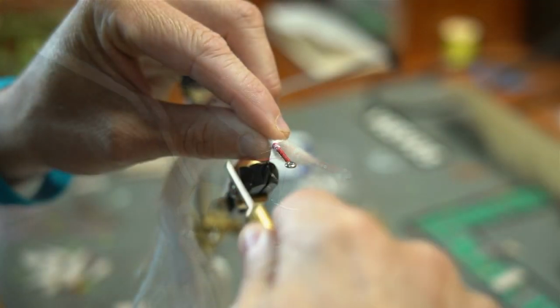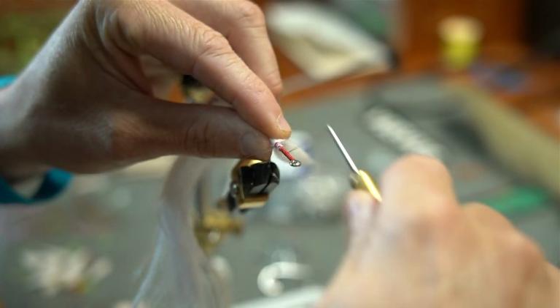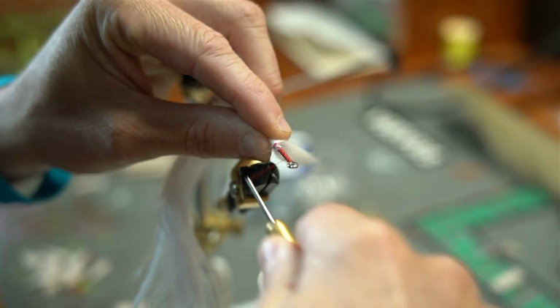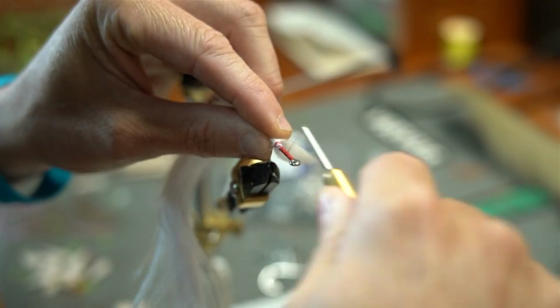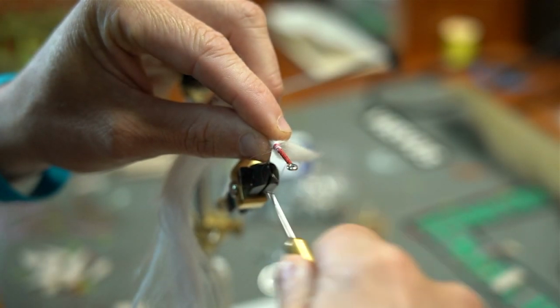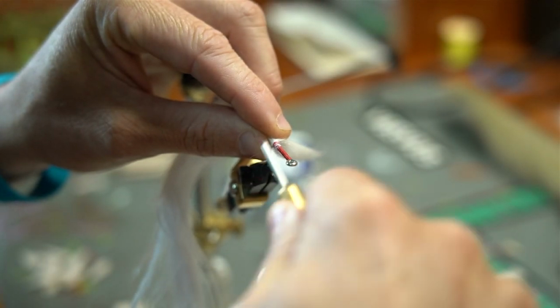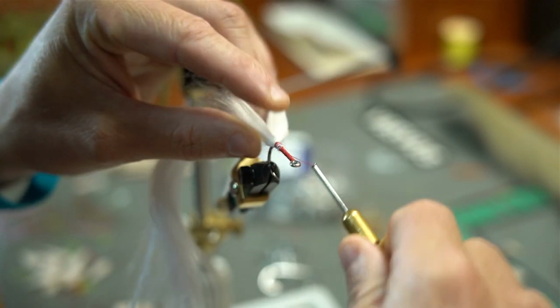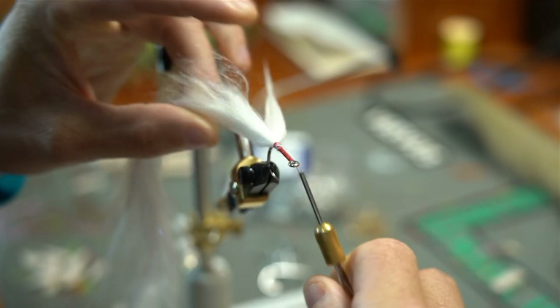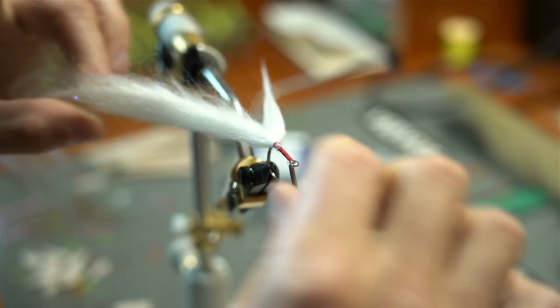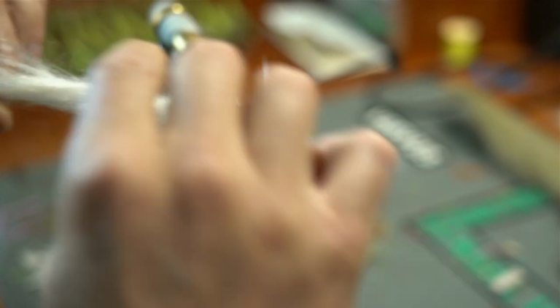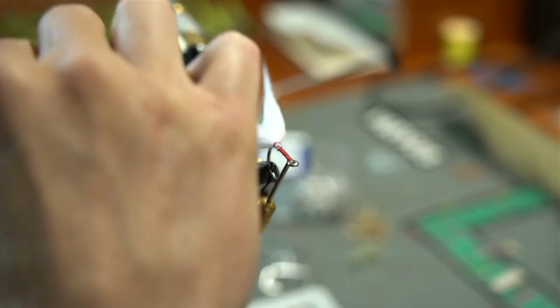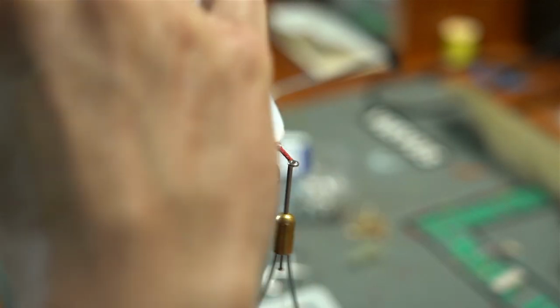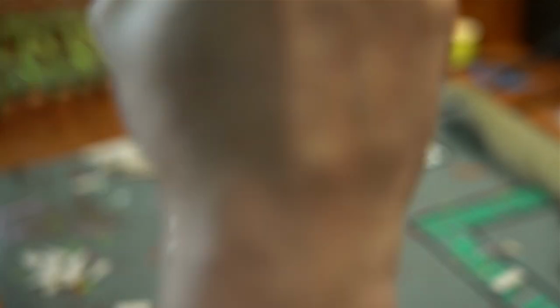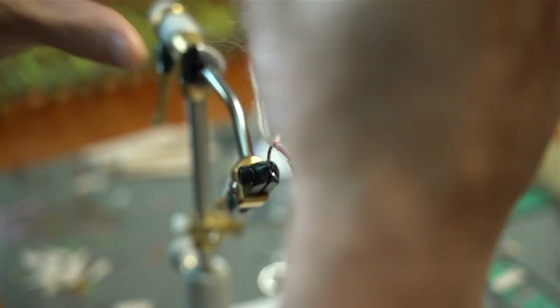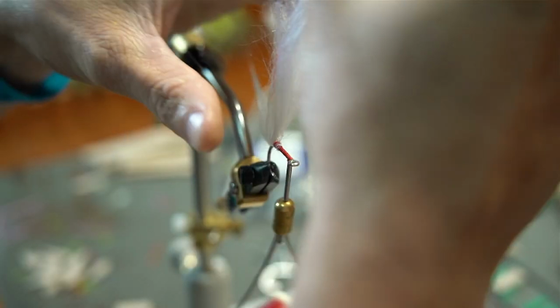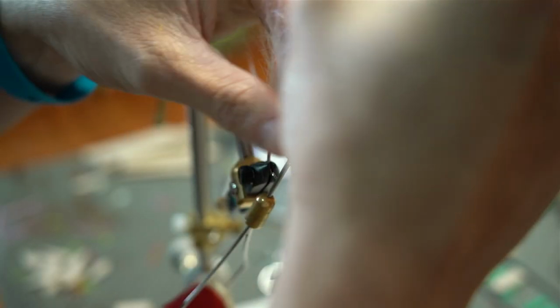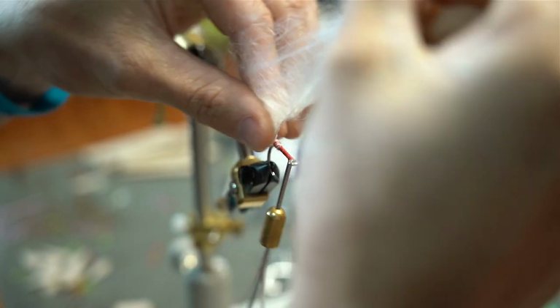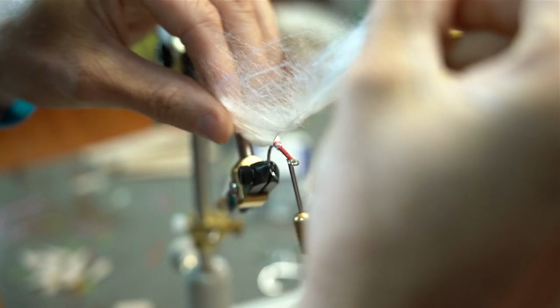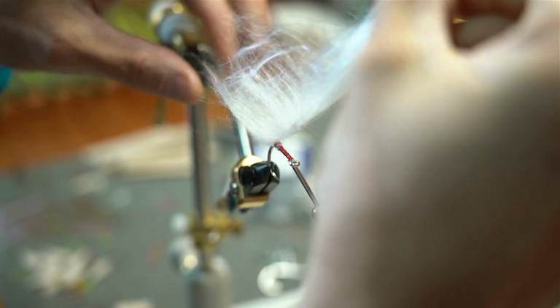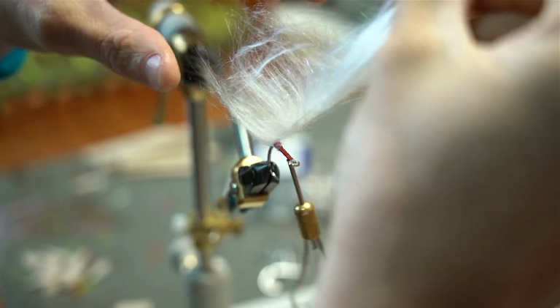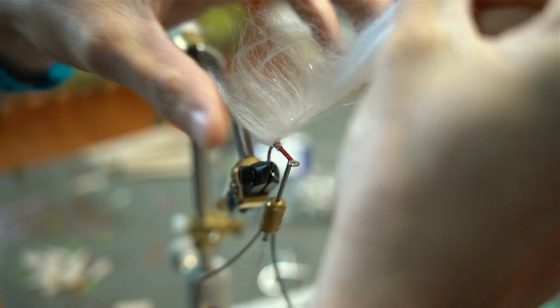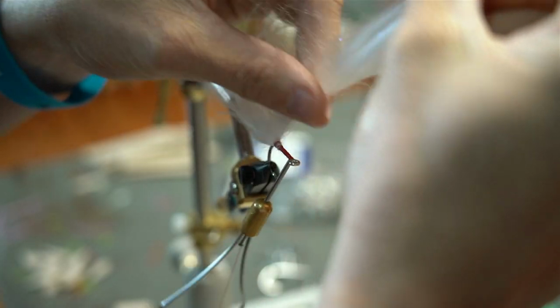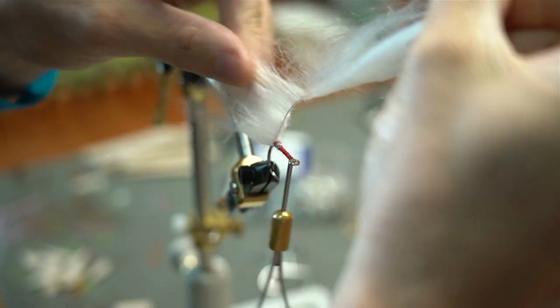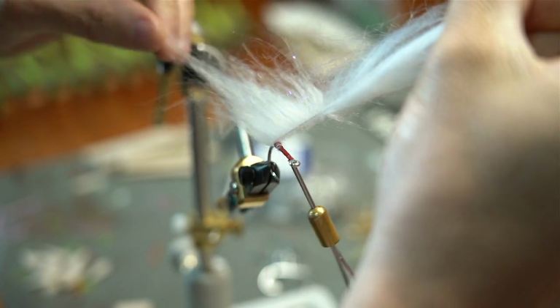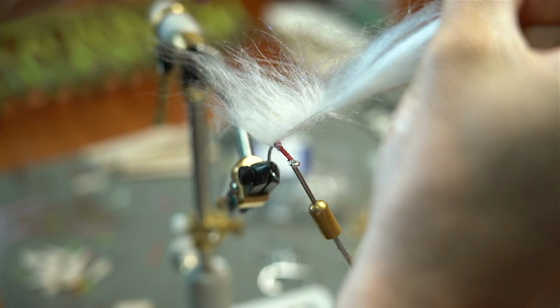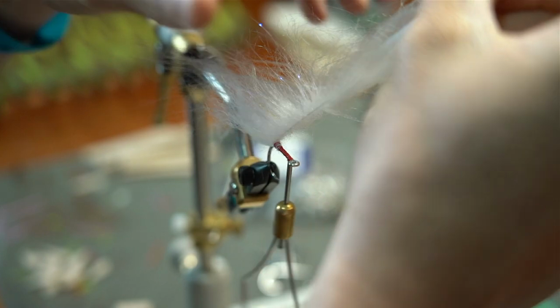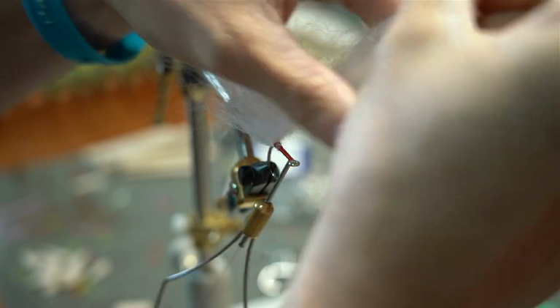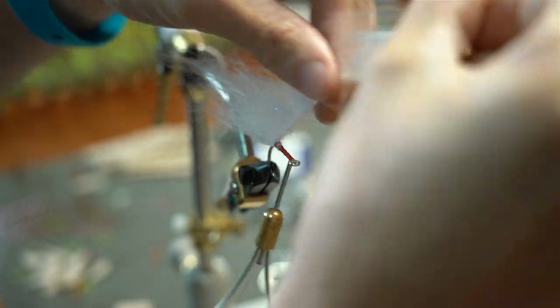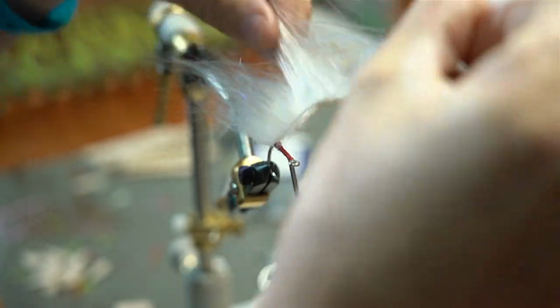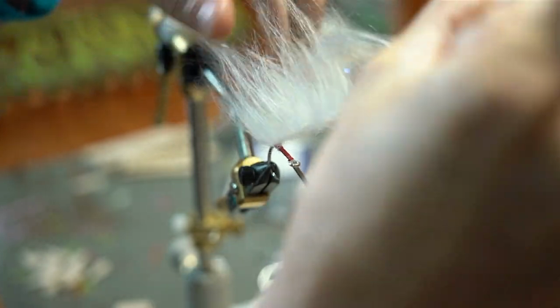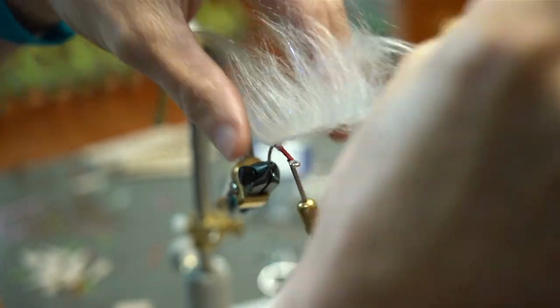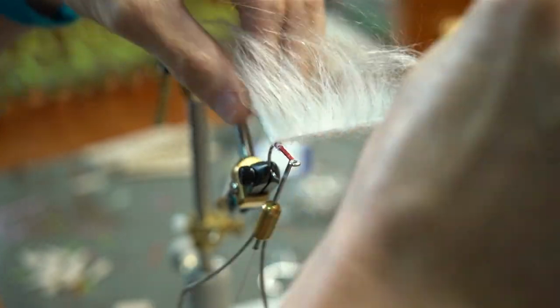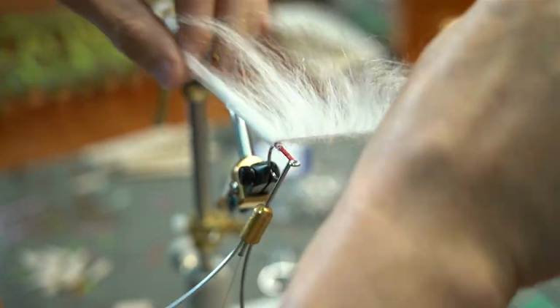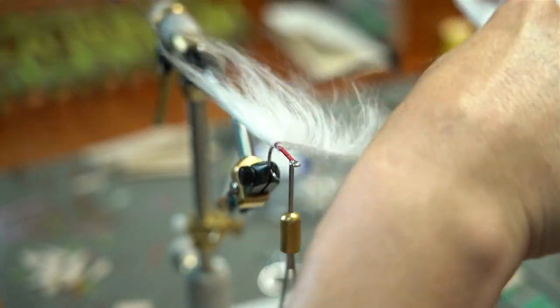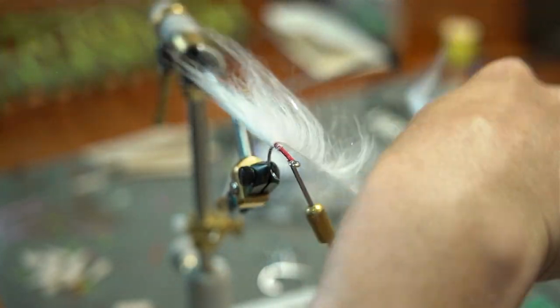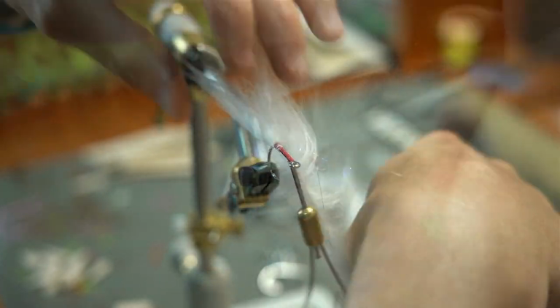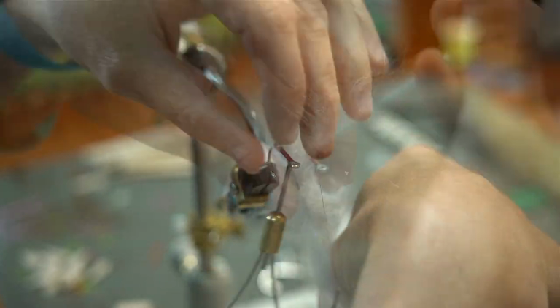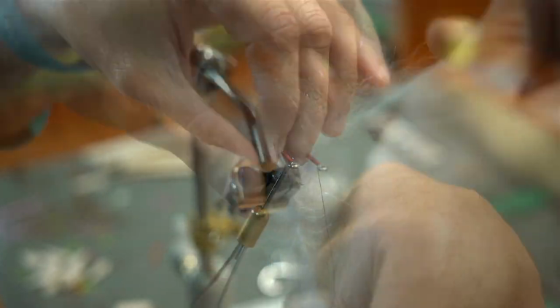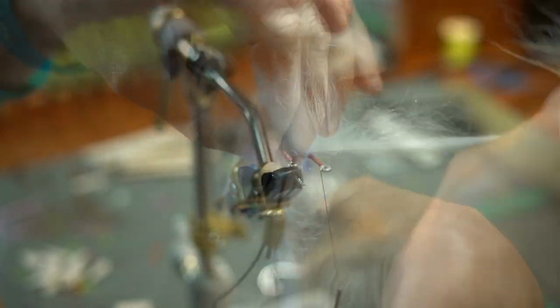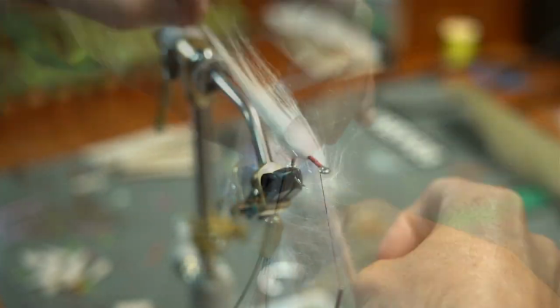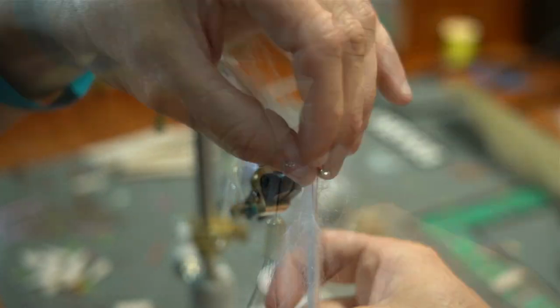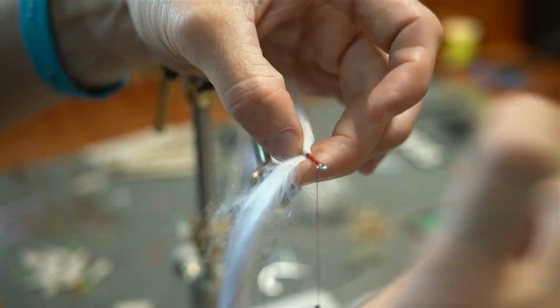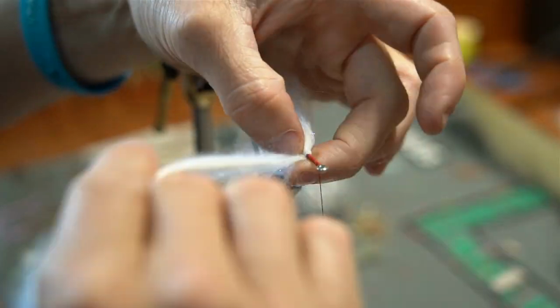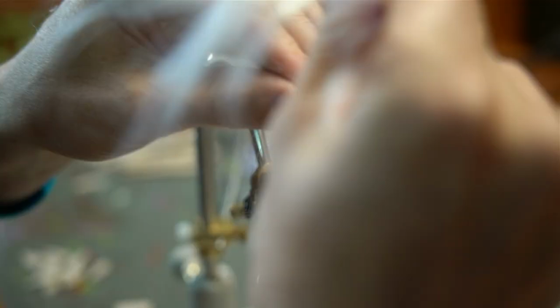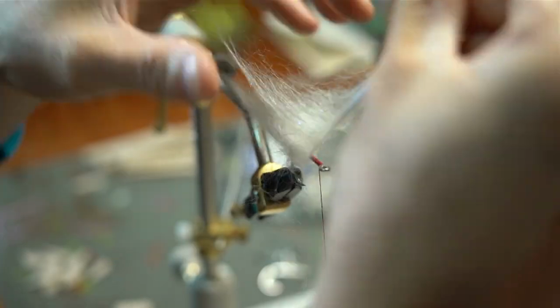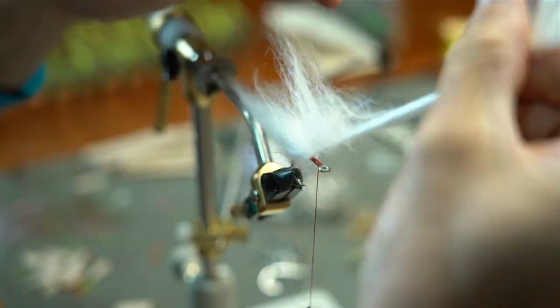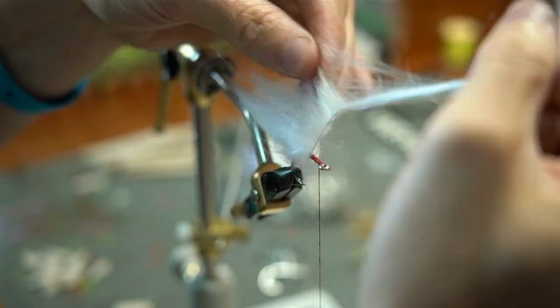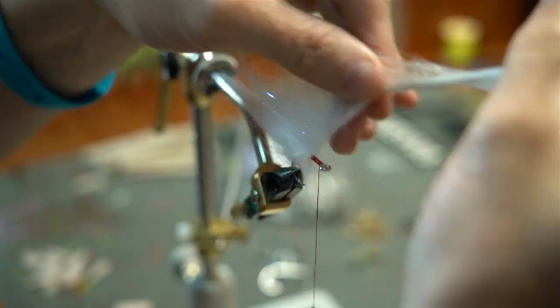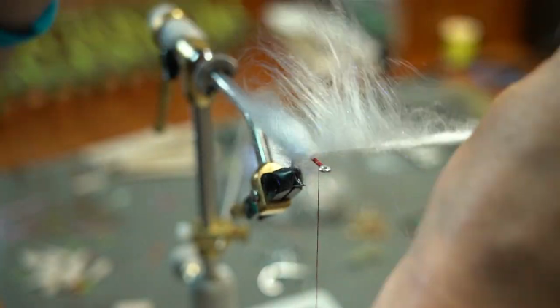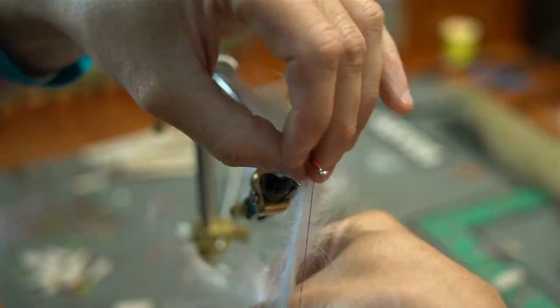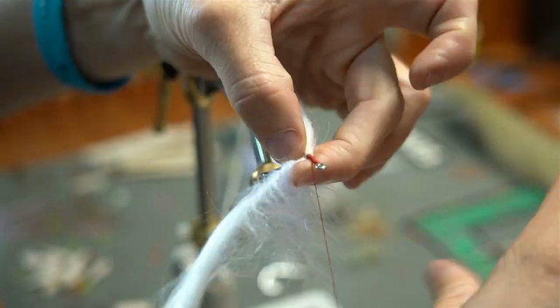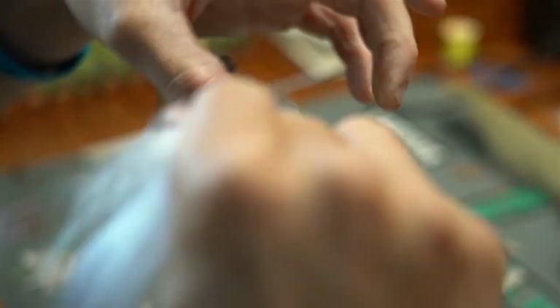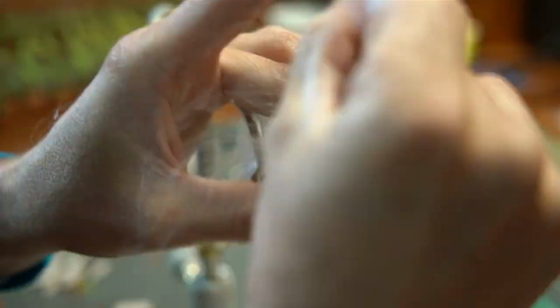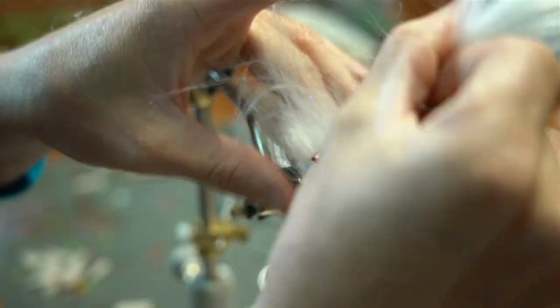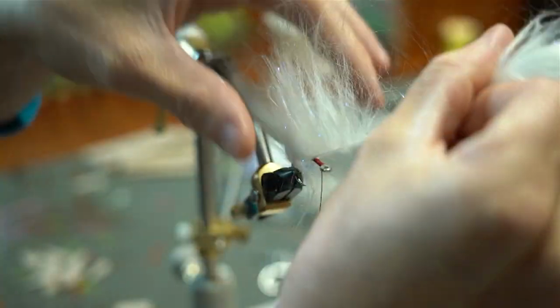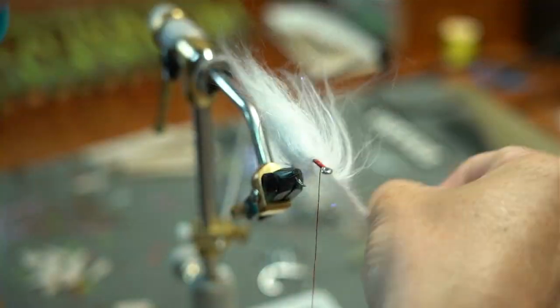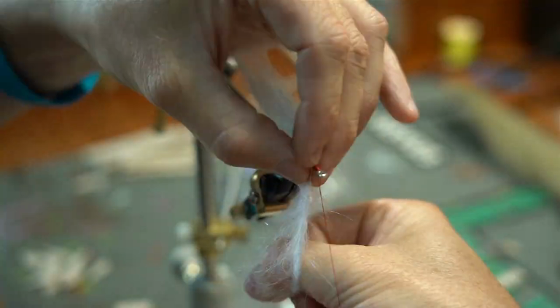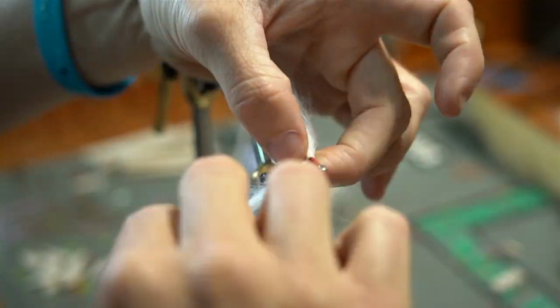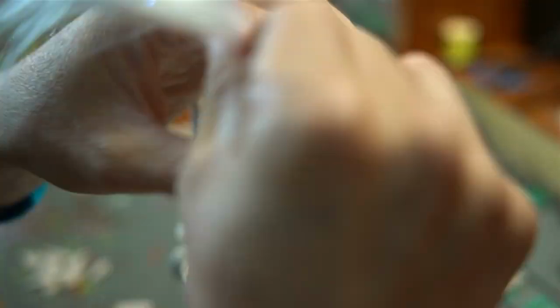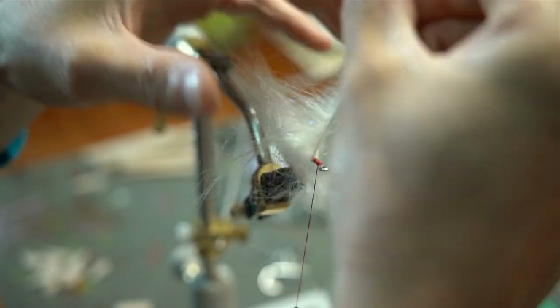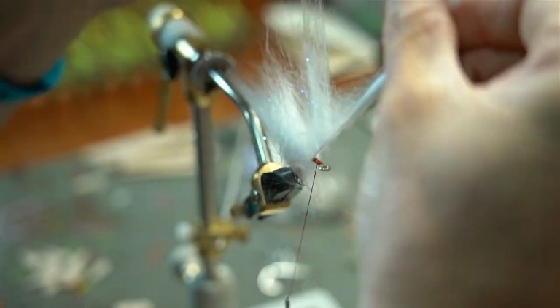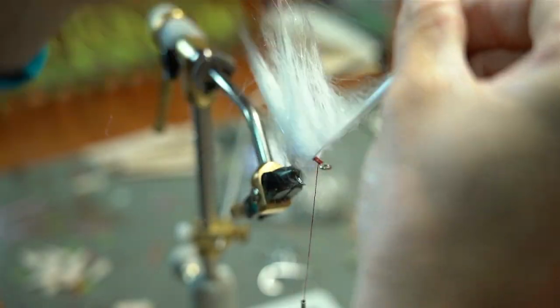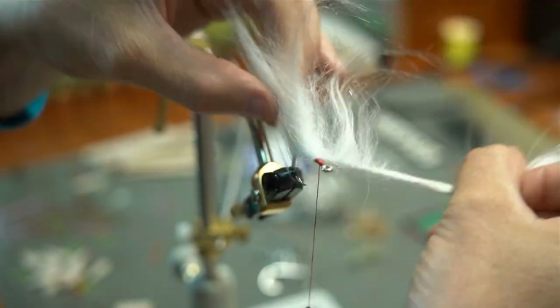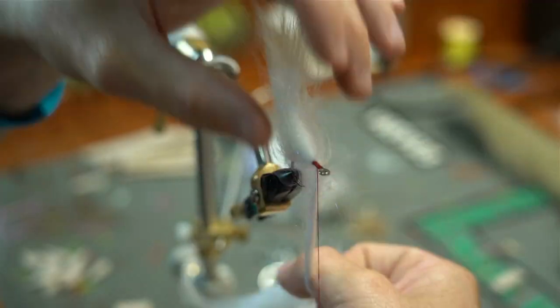Now we're going to take the three inch brush in white — or pearl rather — and we're going to tie this in and then palmer this up almost to the eye of the hook.